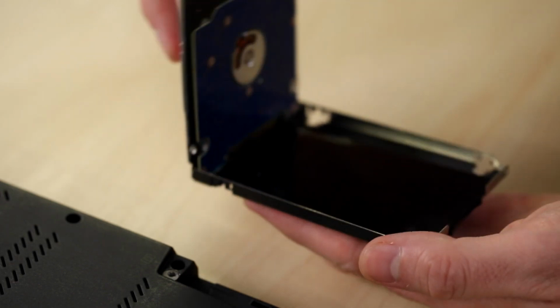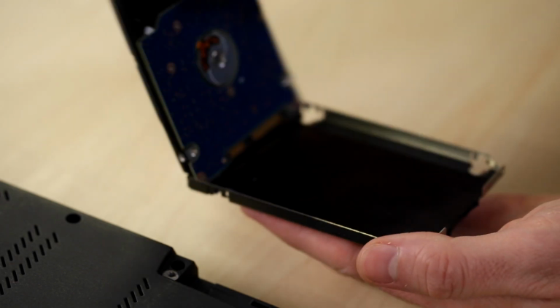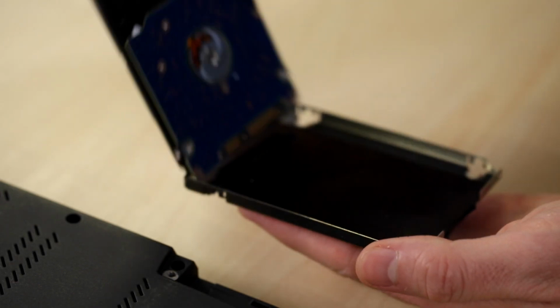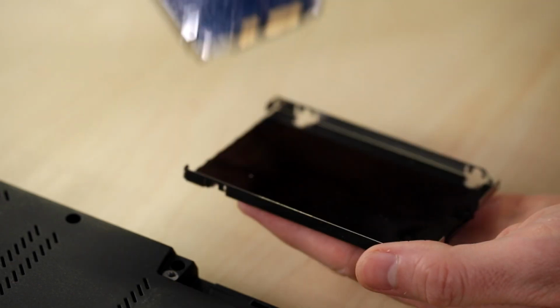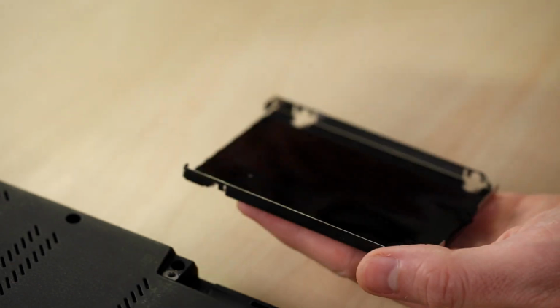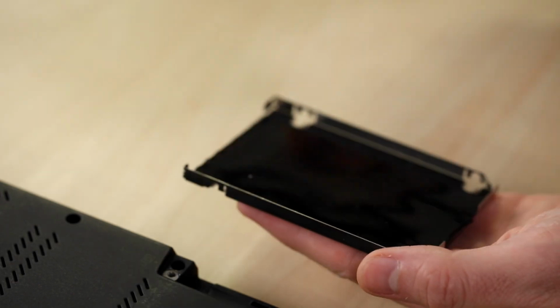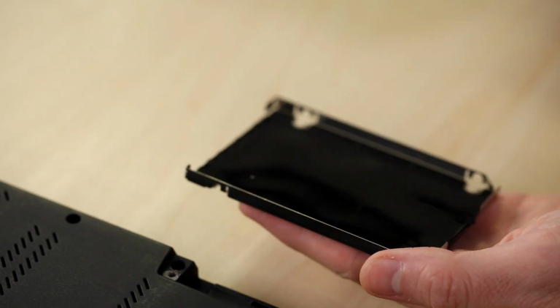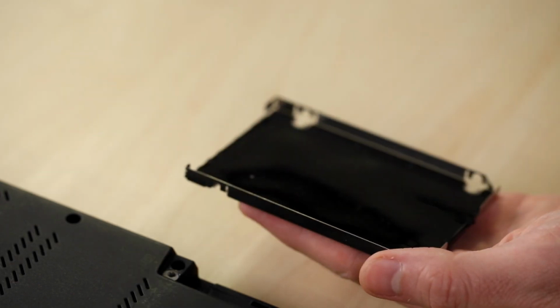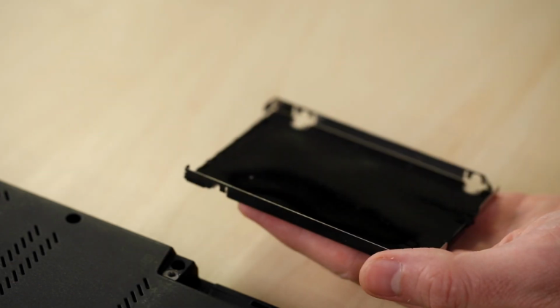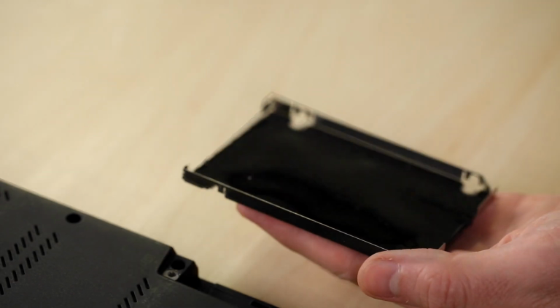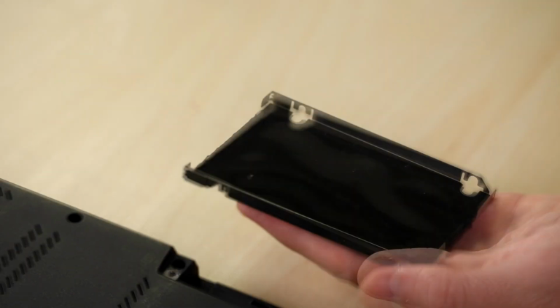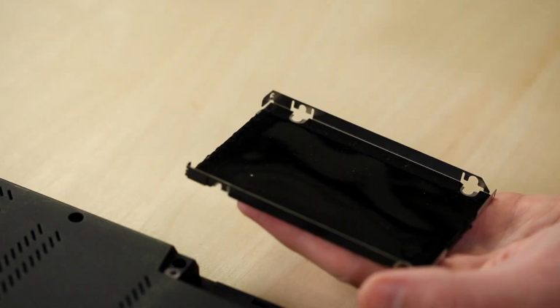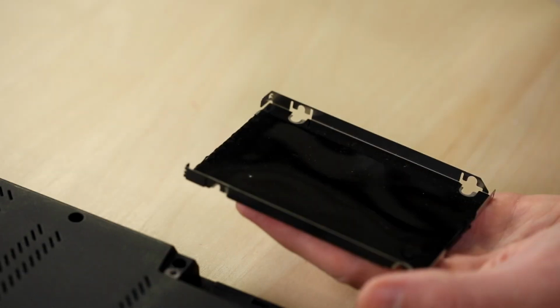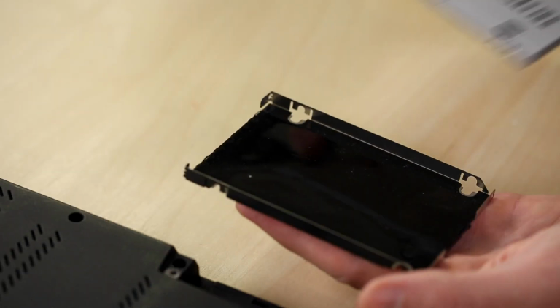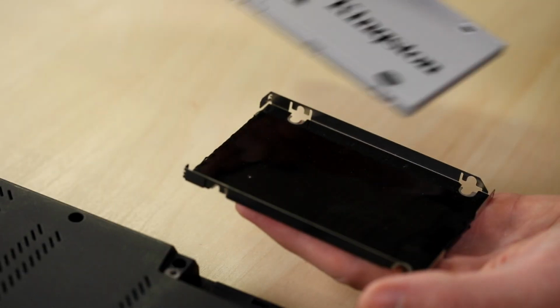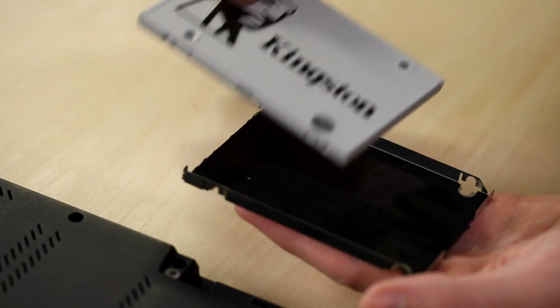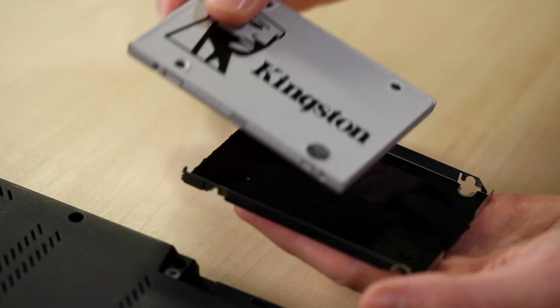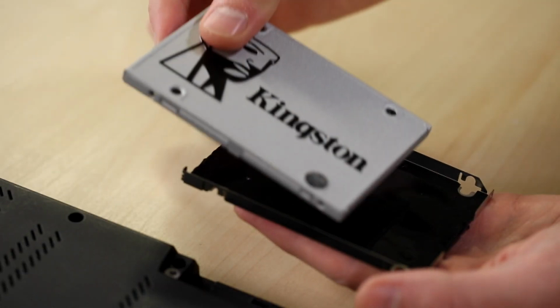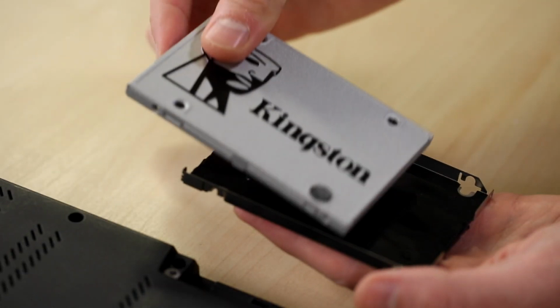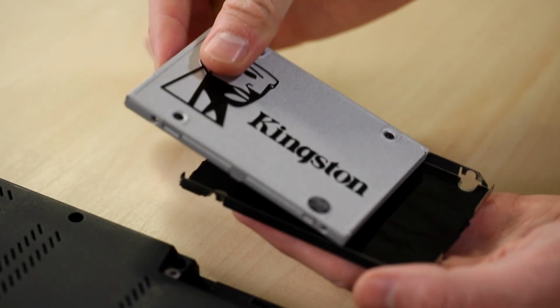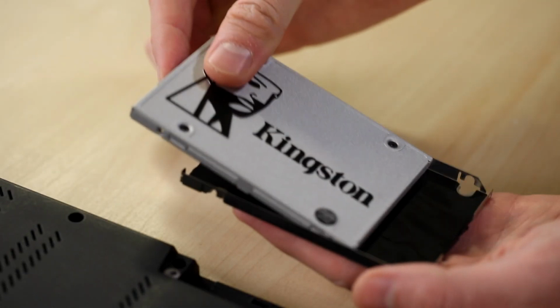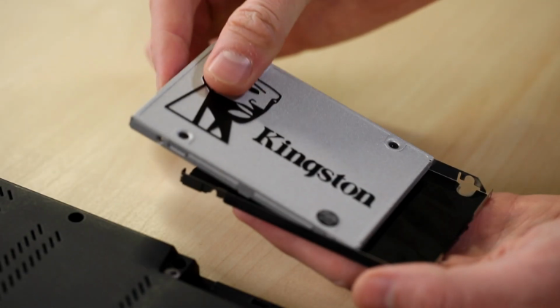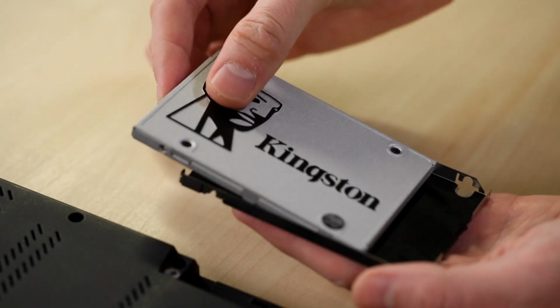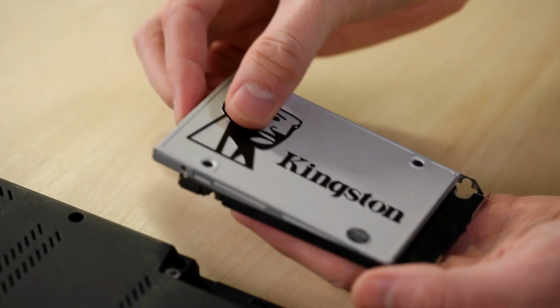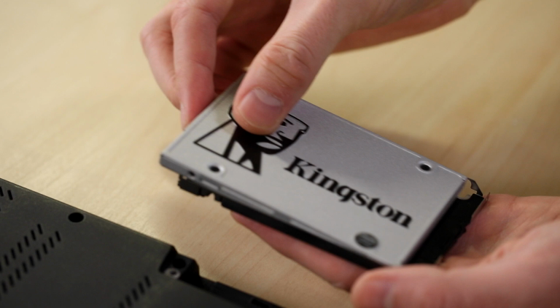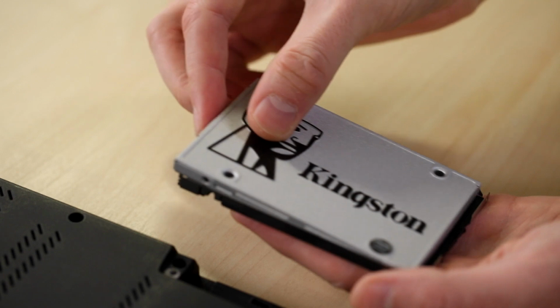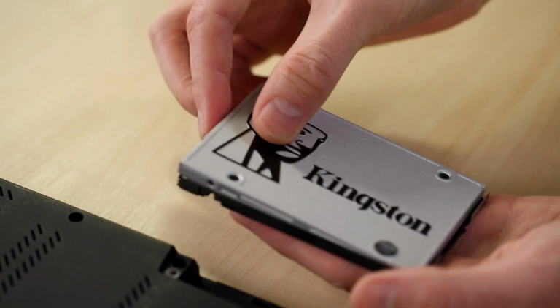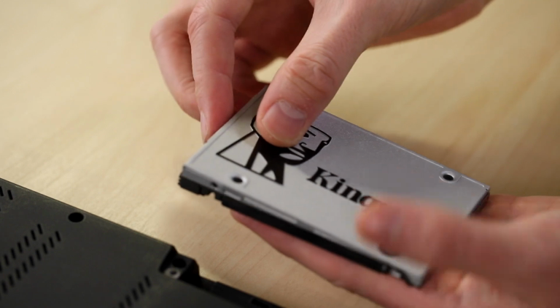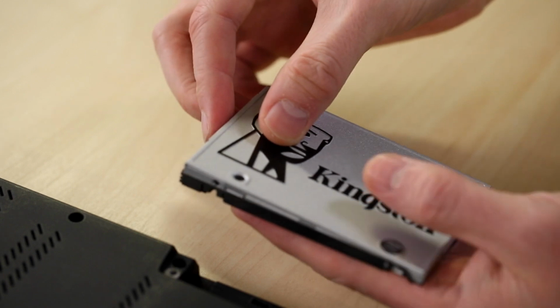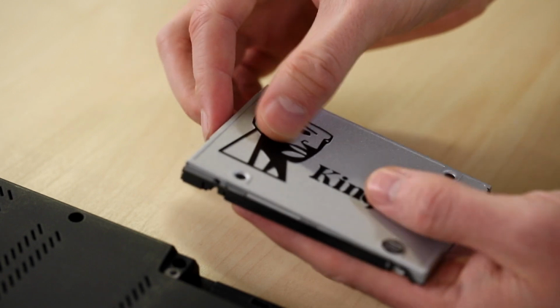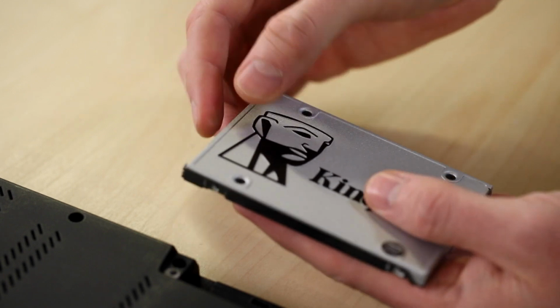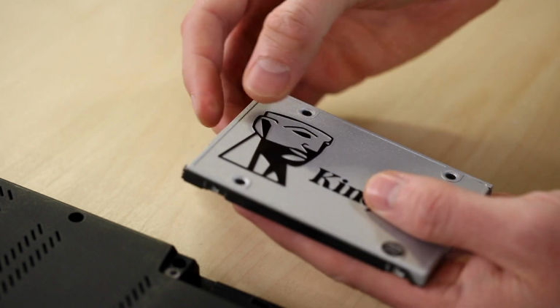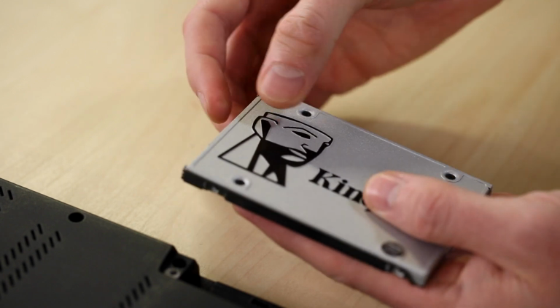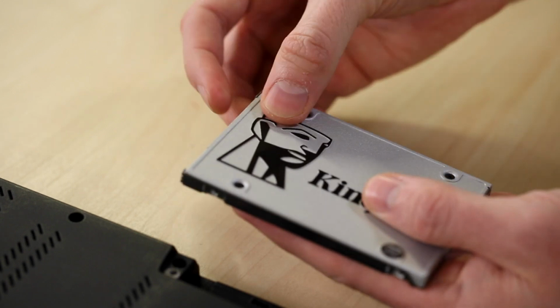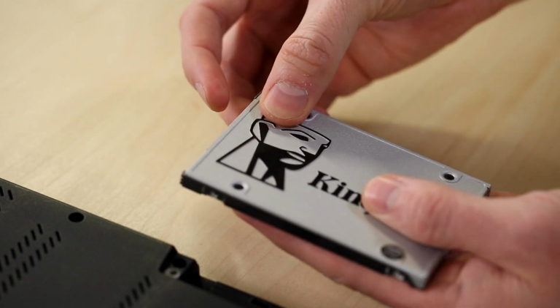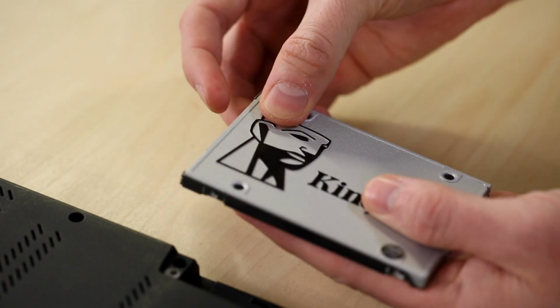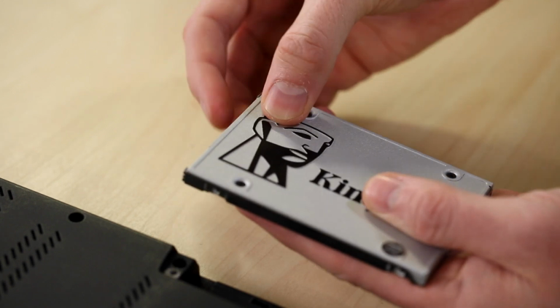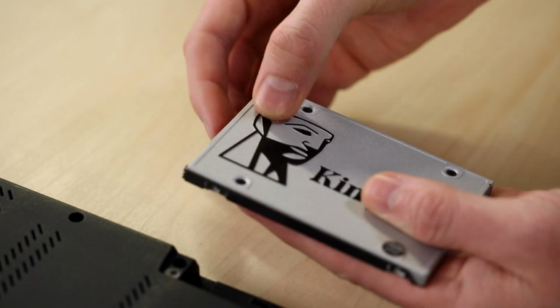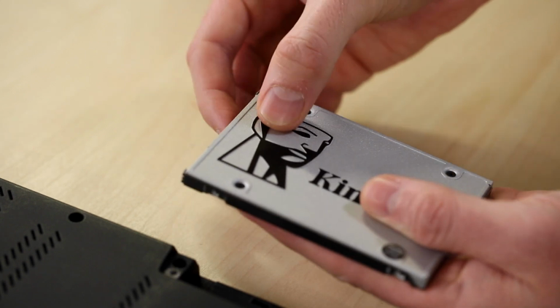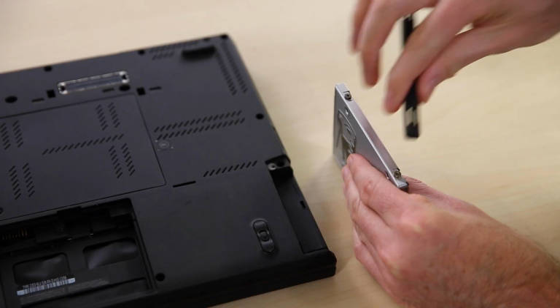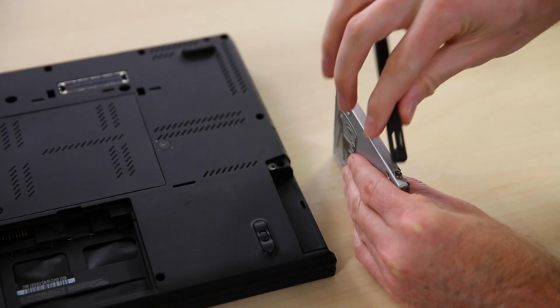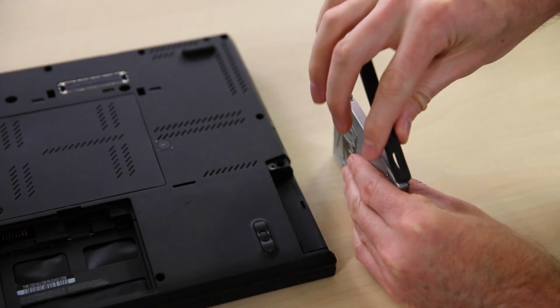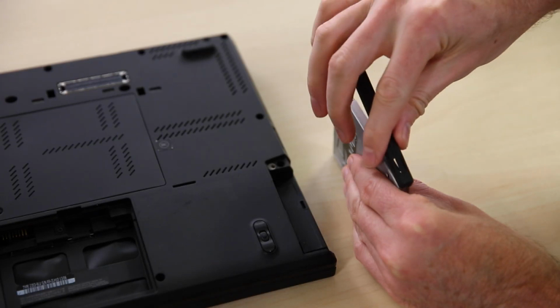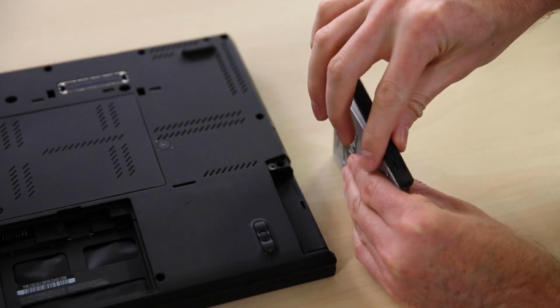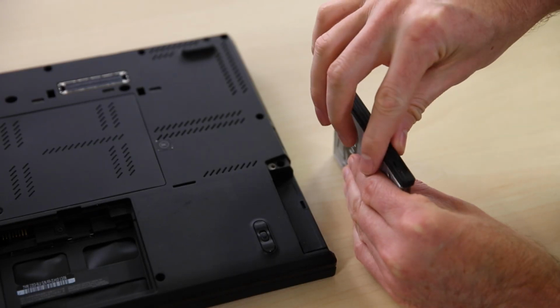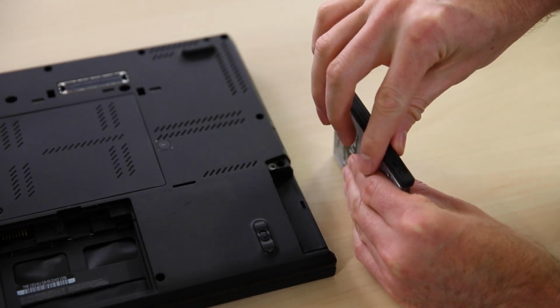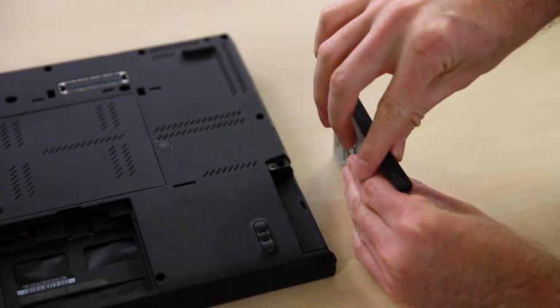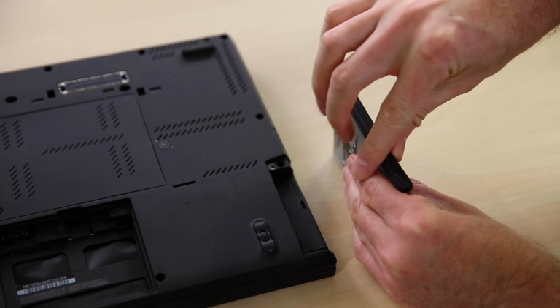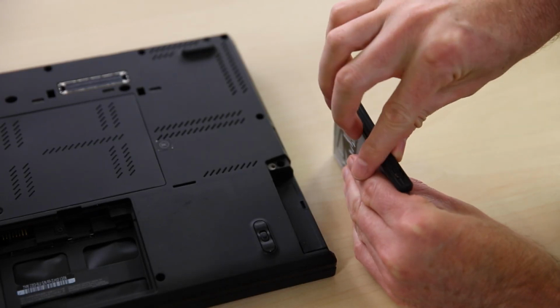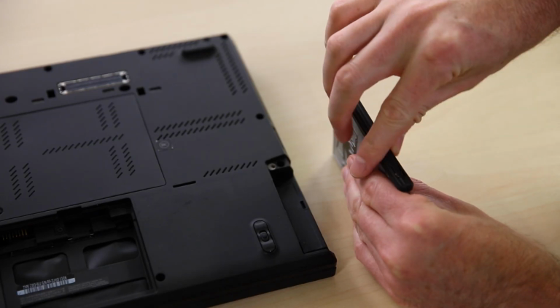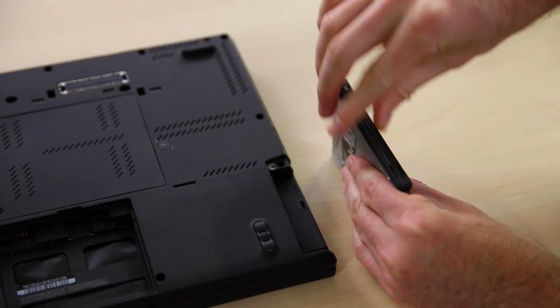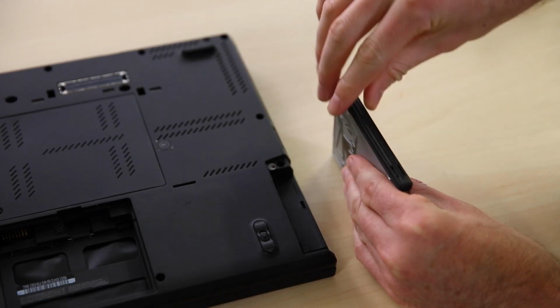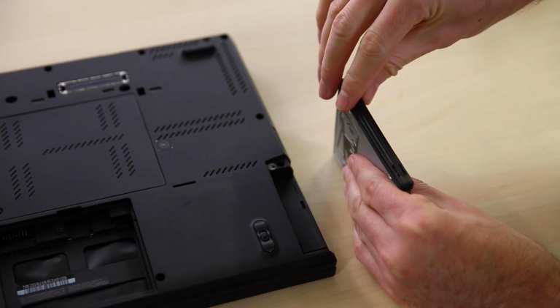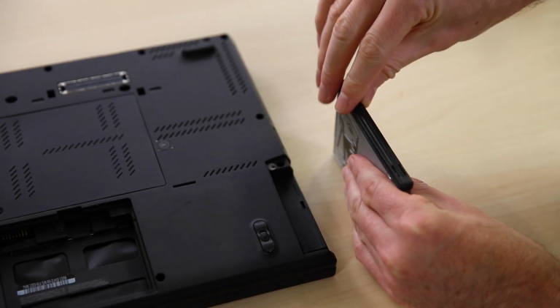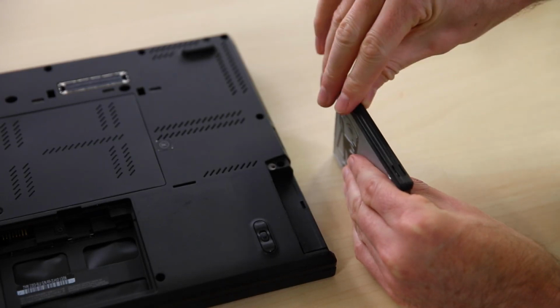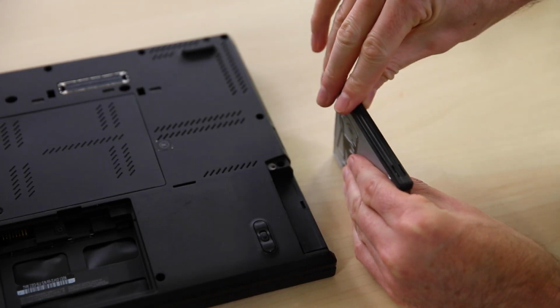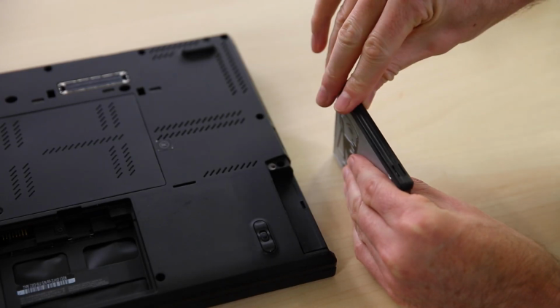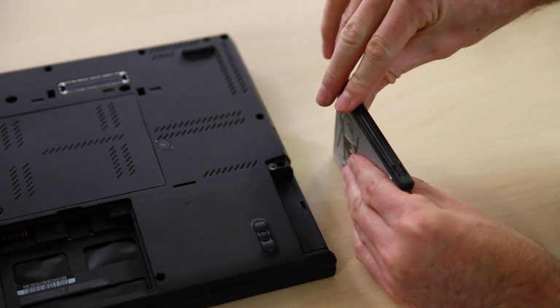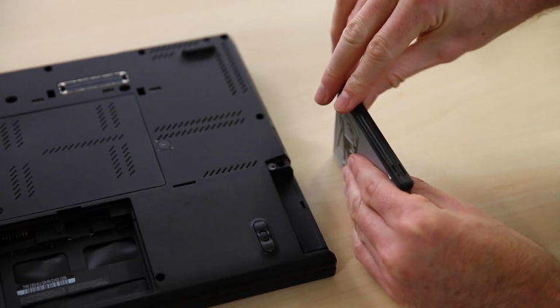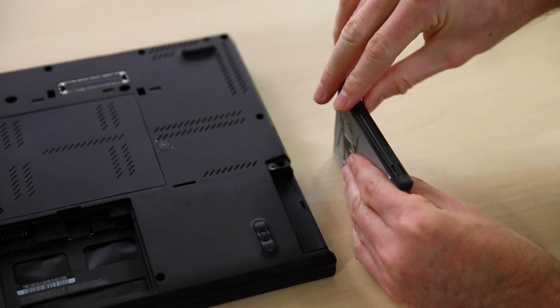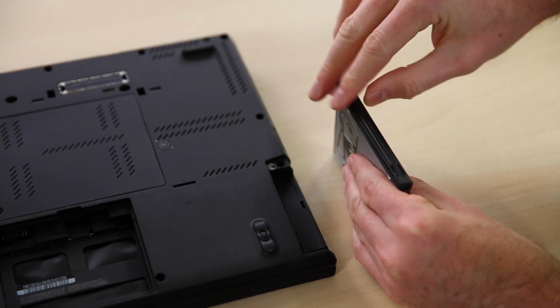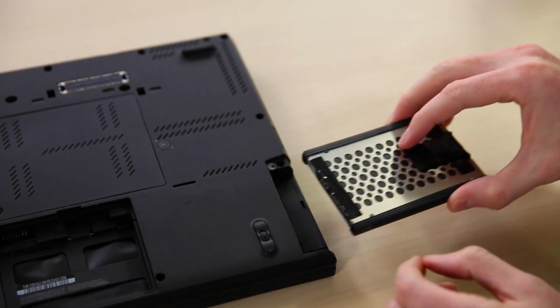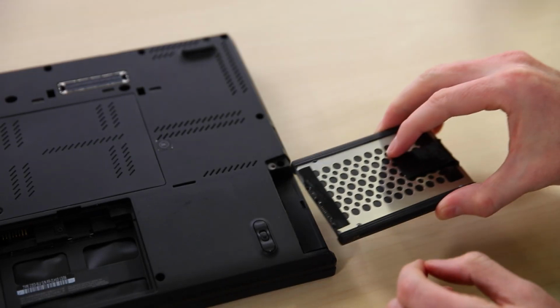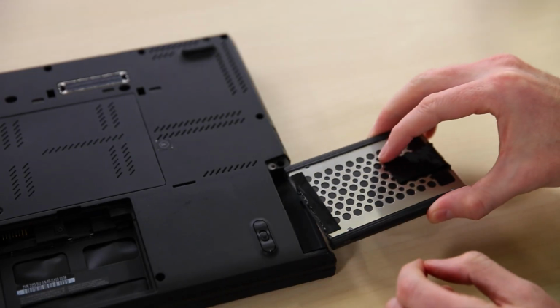Now lift the hard drive from the bracket. To reassemble your notebook, just follow the instructions in reverse.